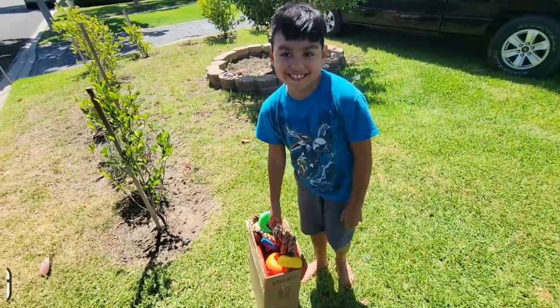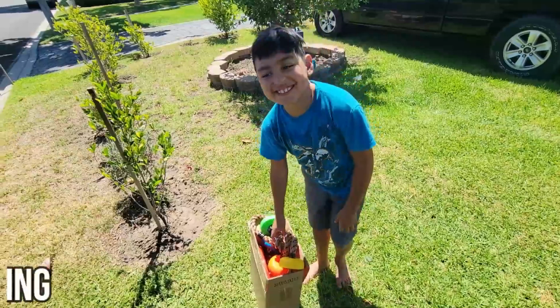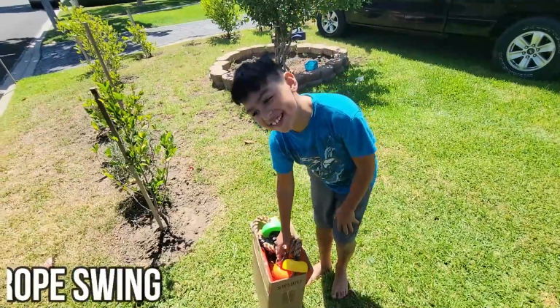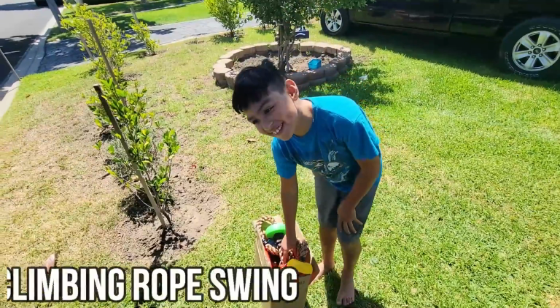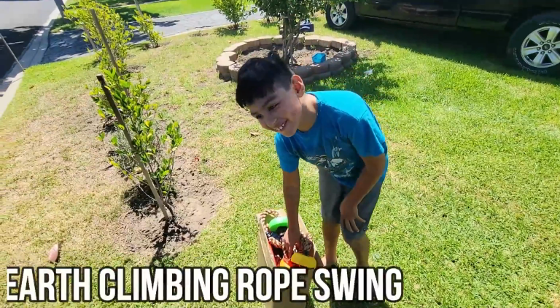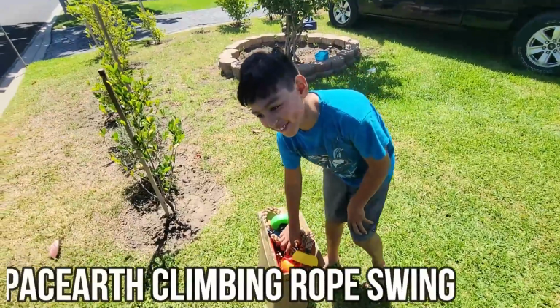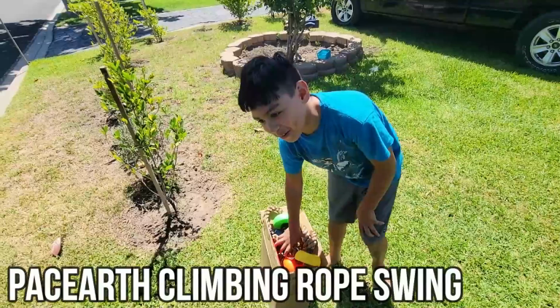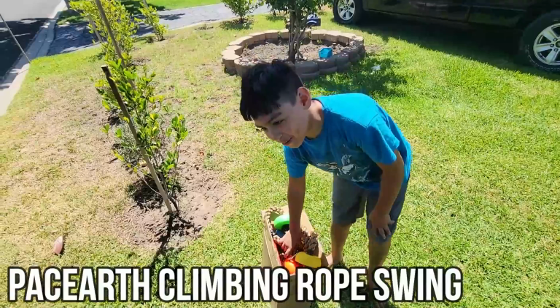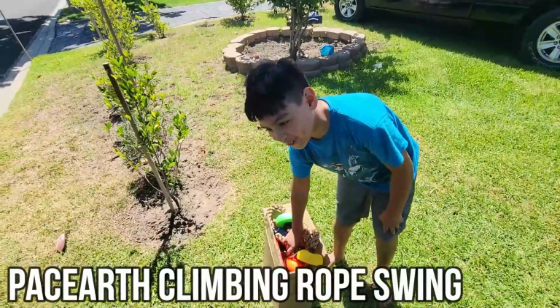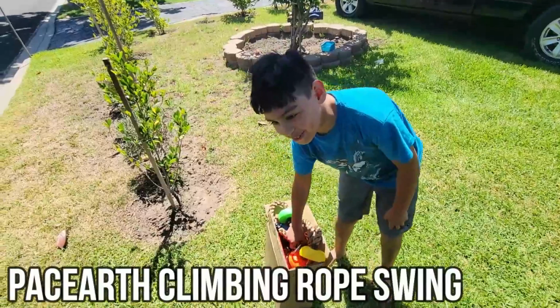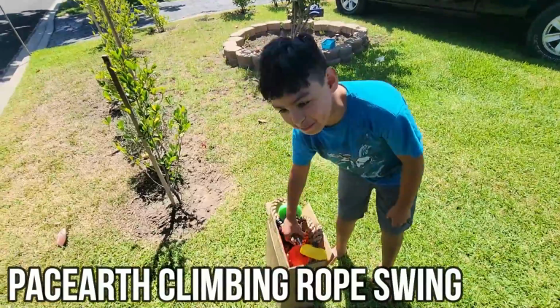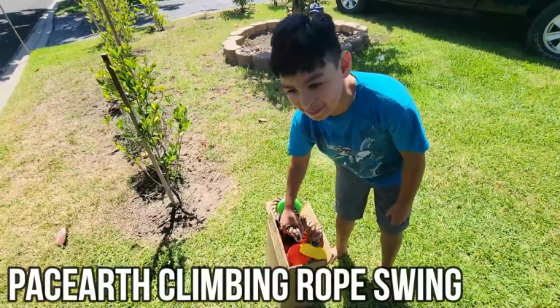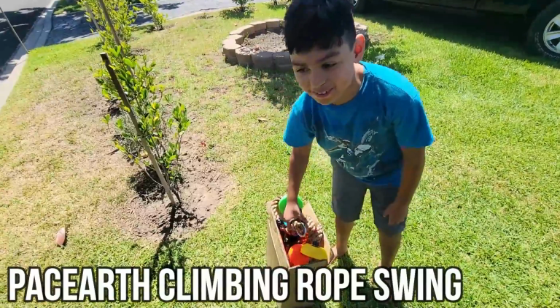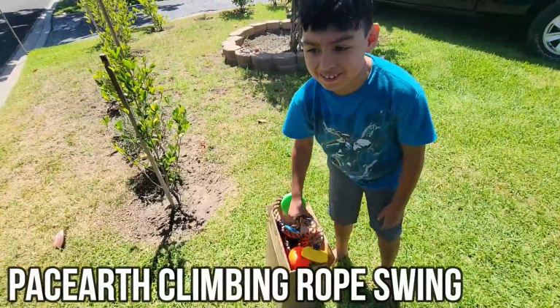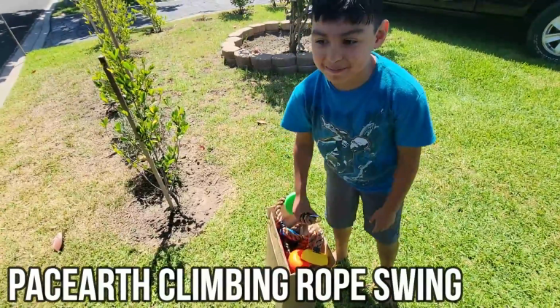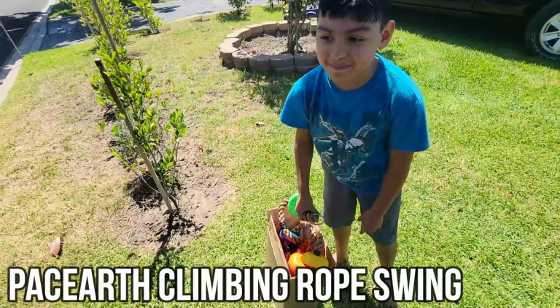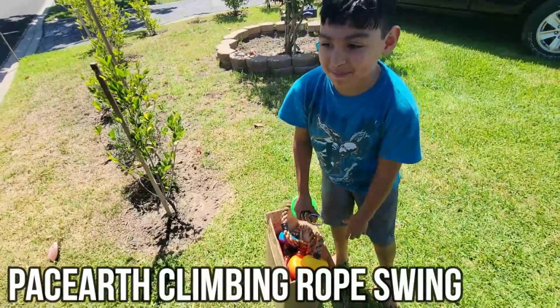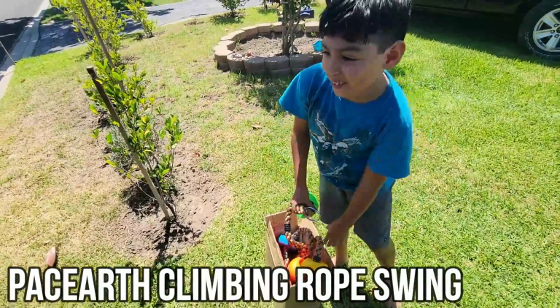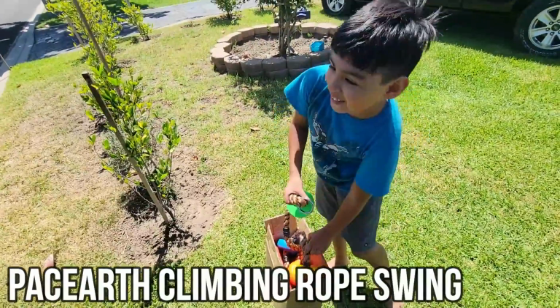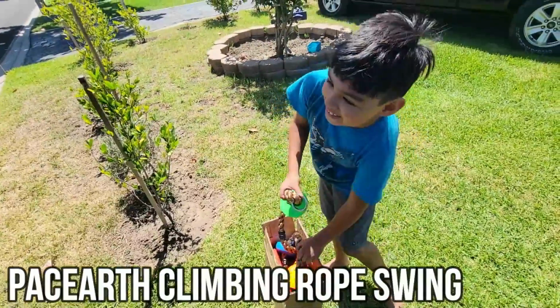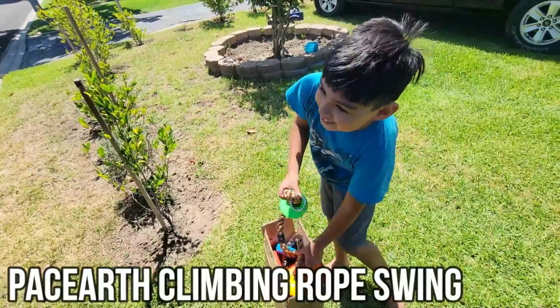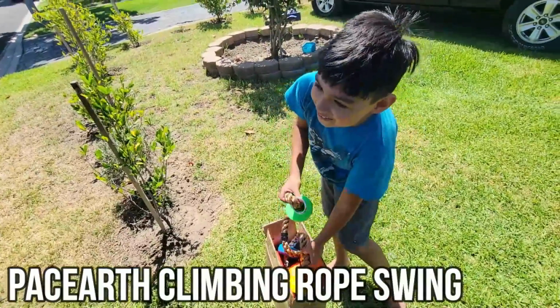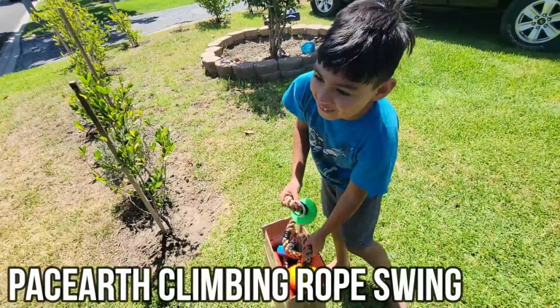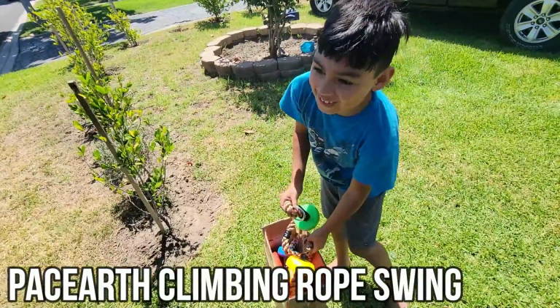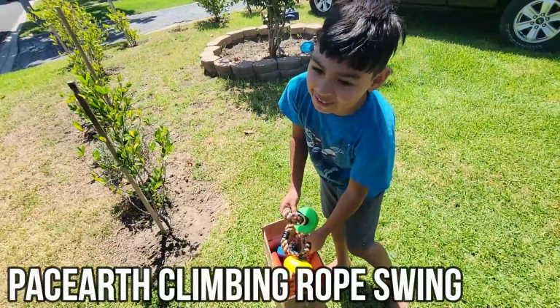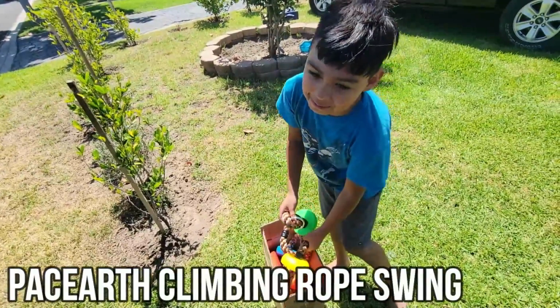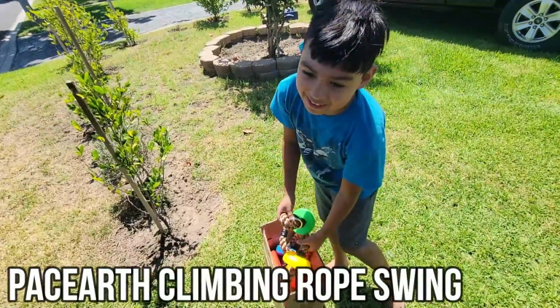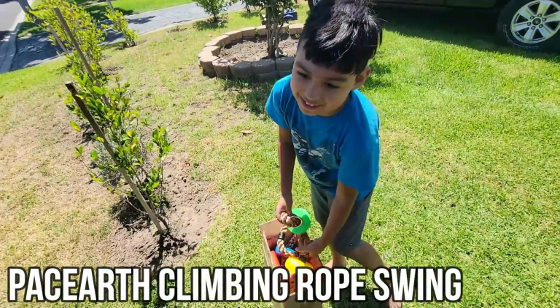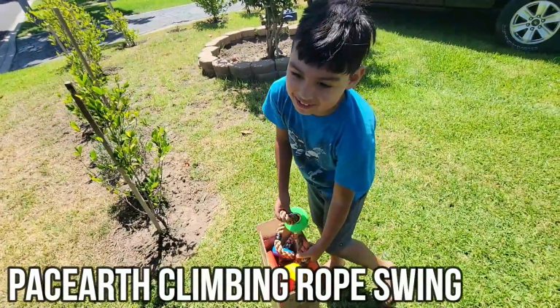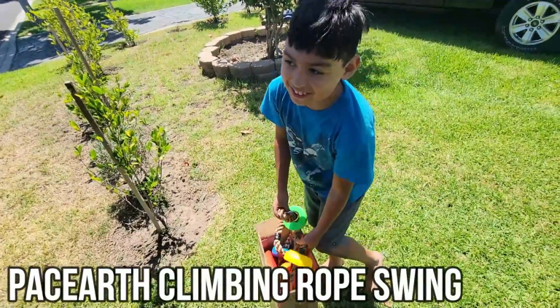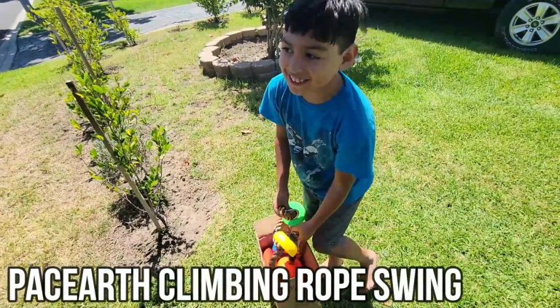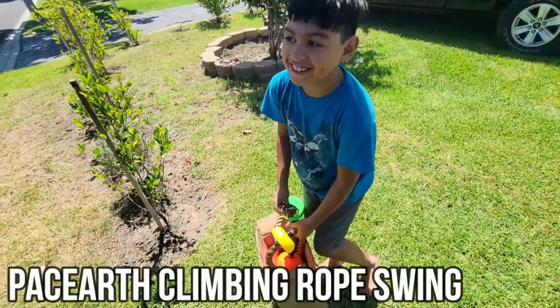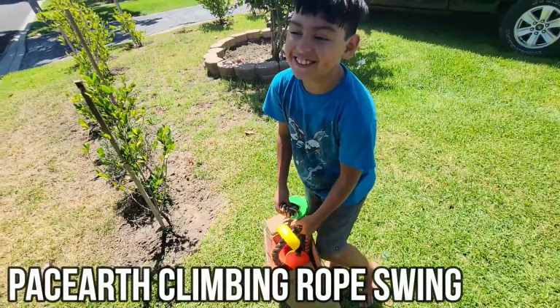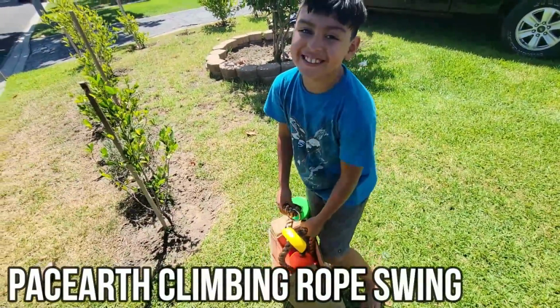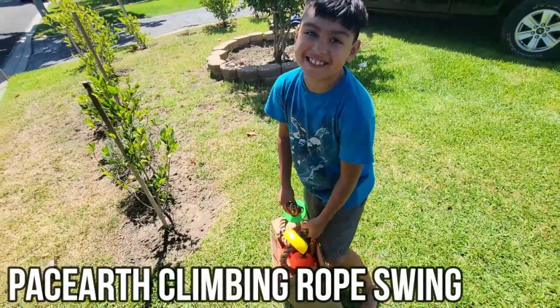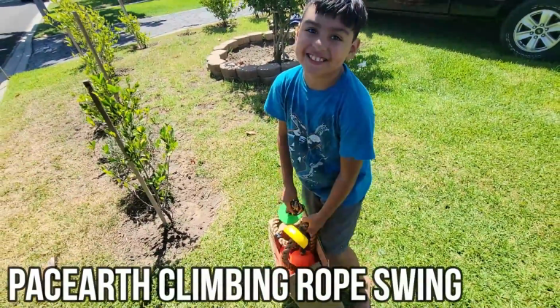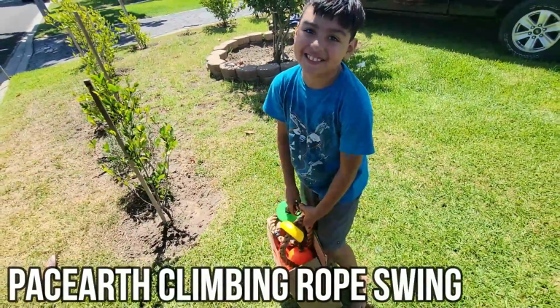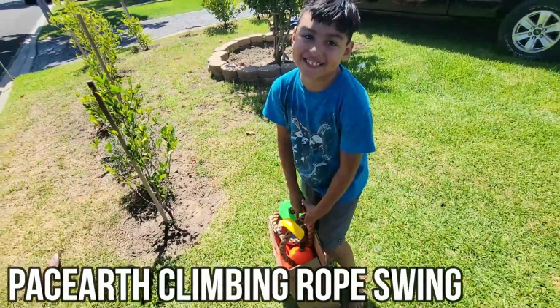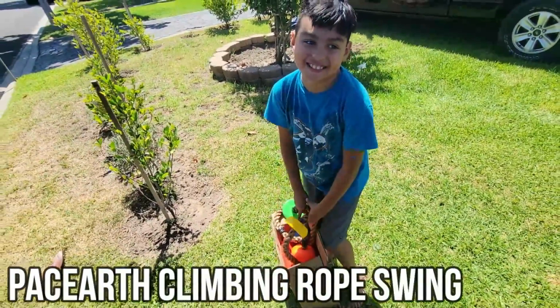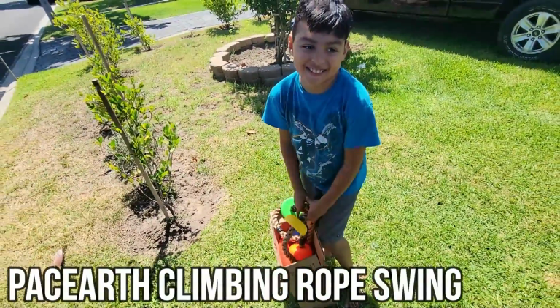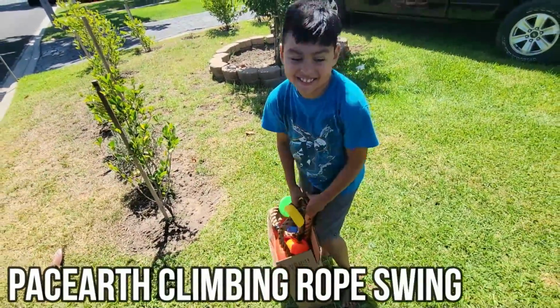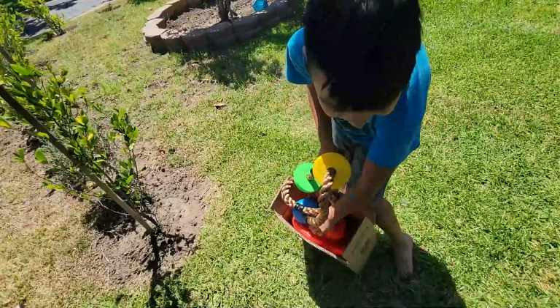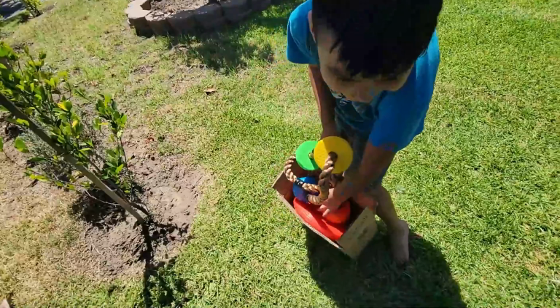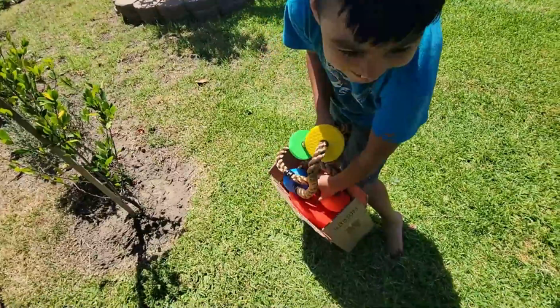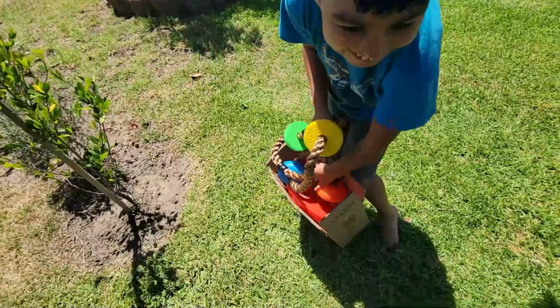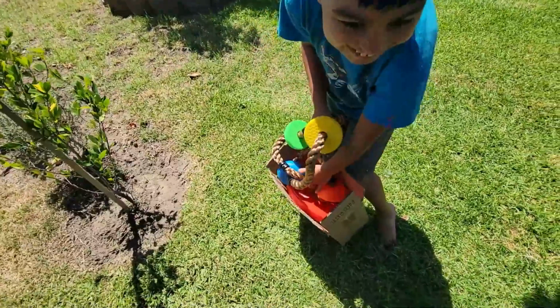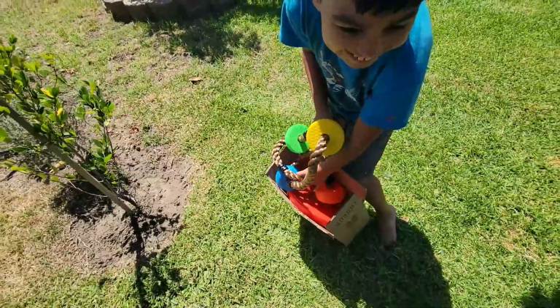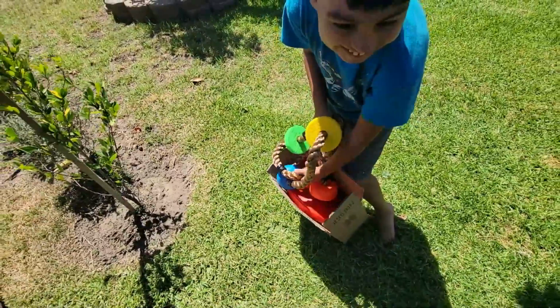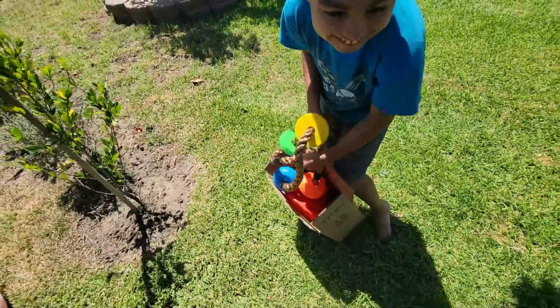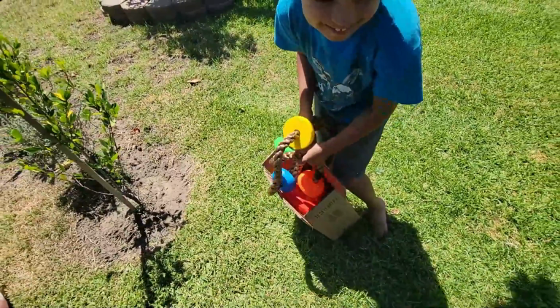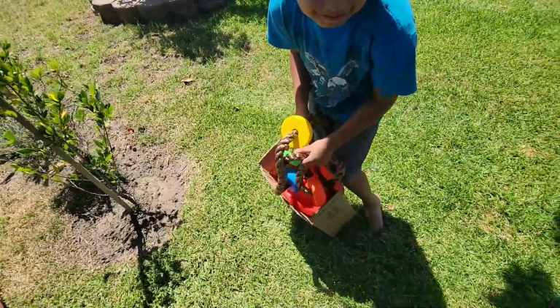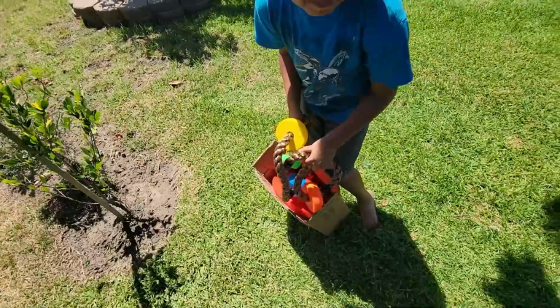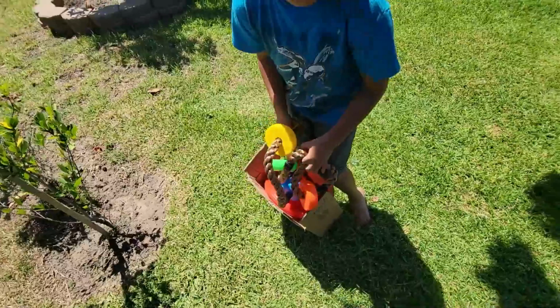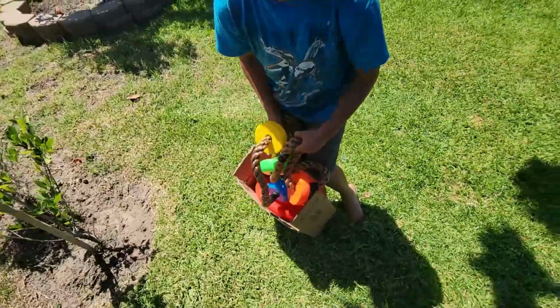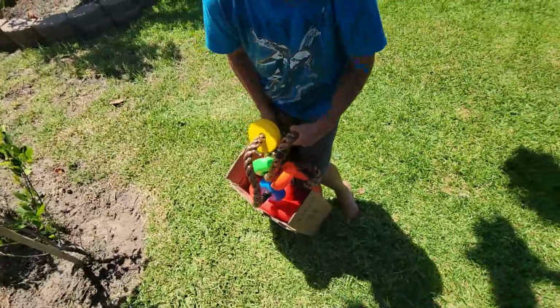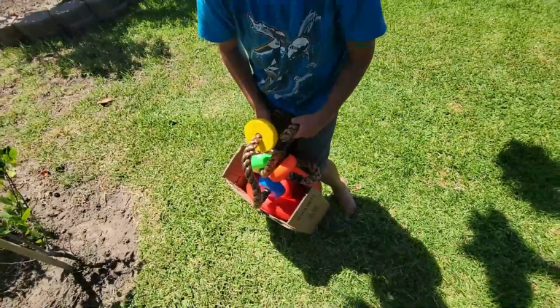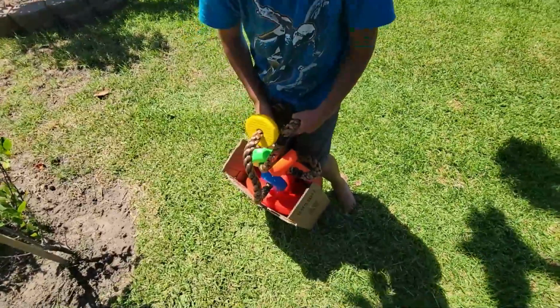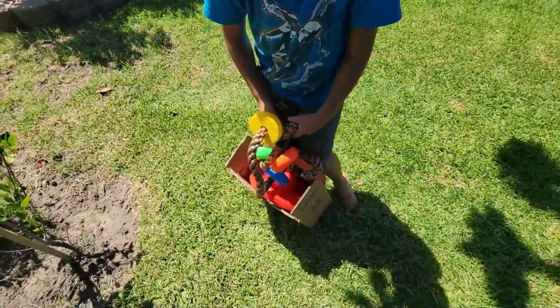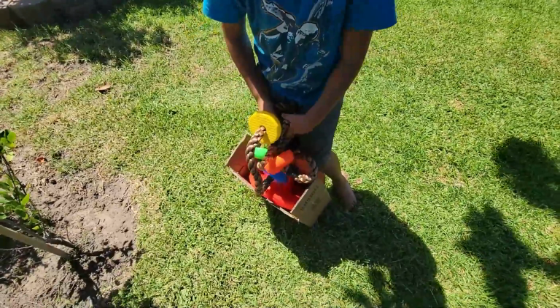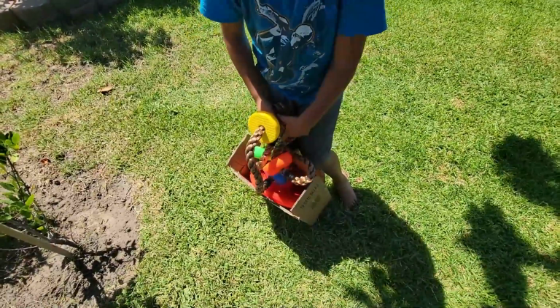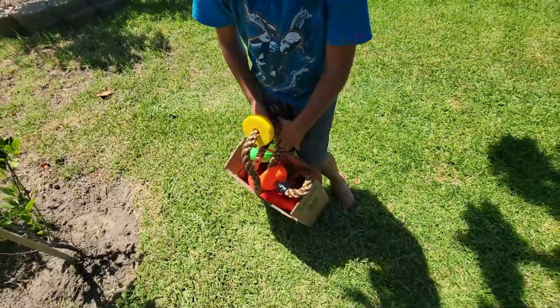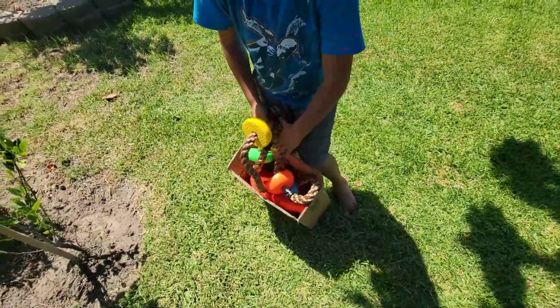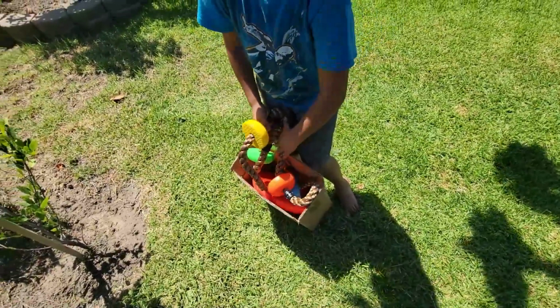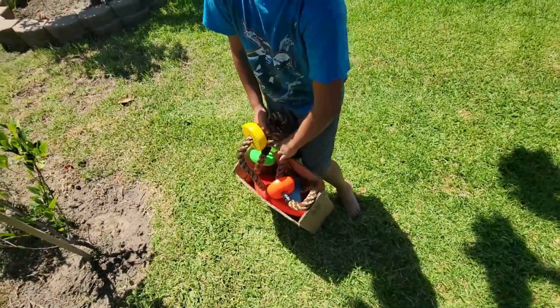Today we are going to put a swing on my tree. What do you get when you get this stuff? Let me see, get everything out.